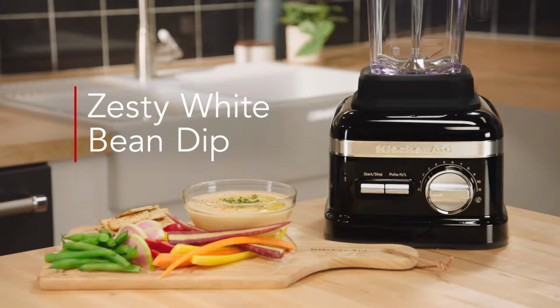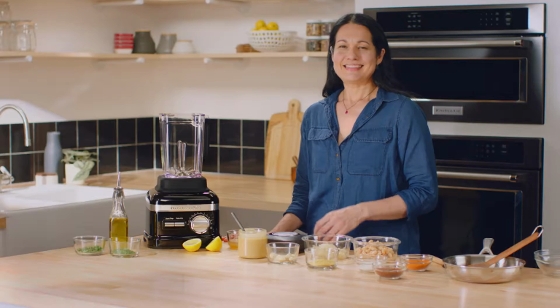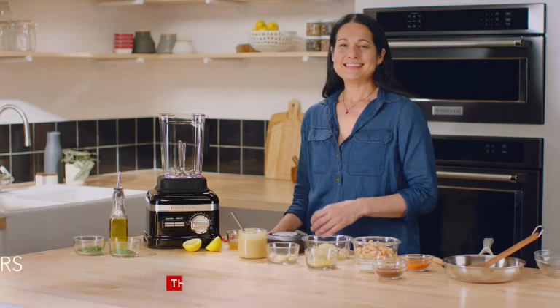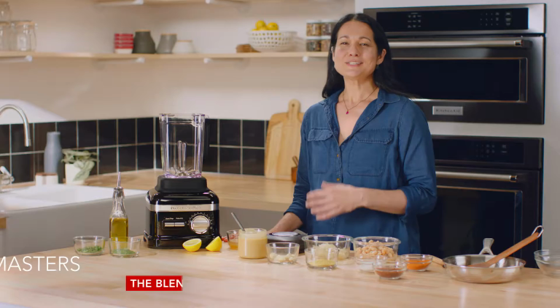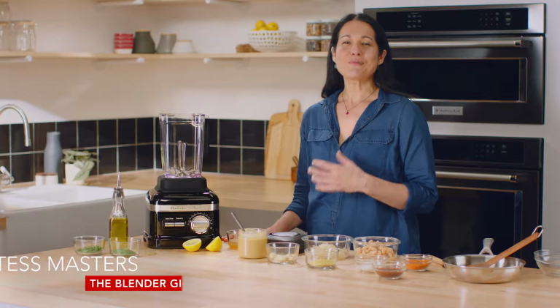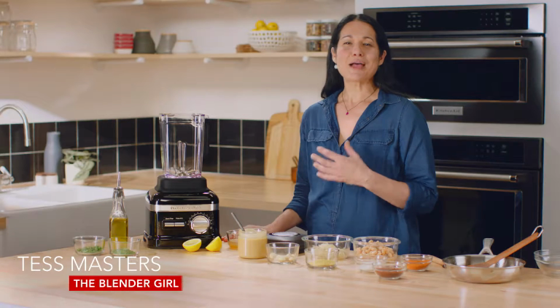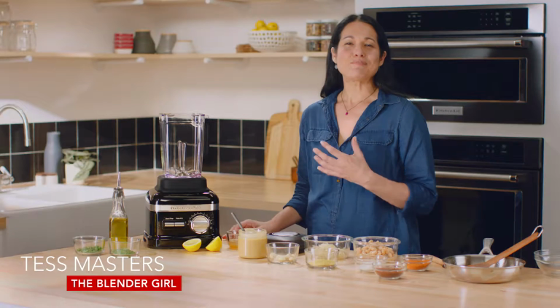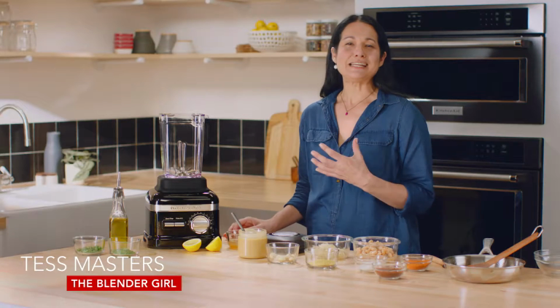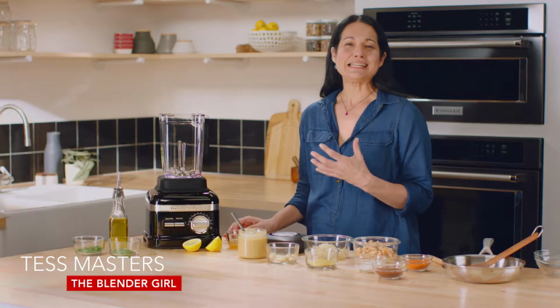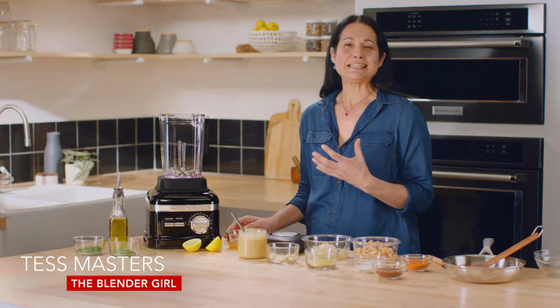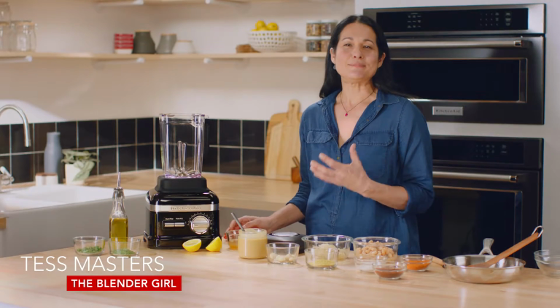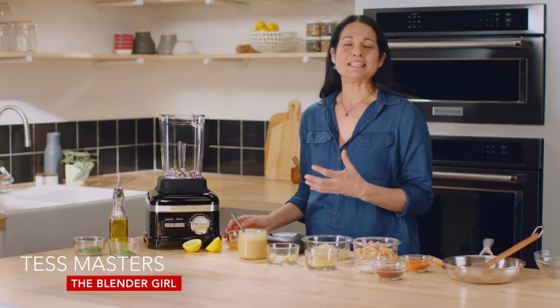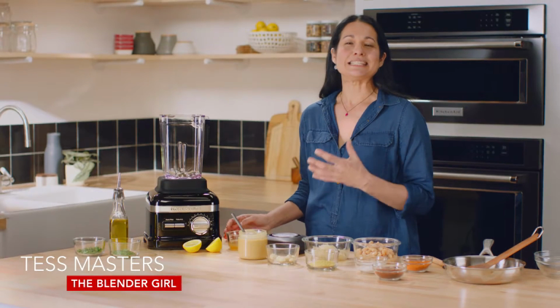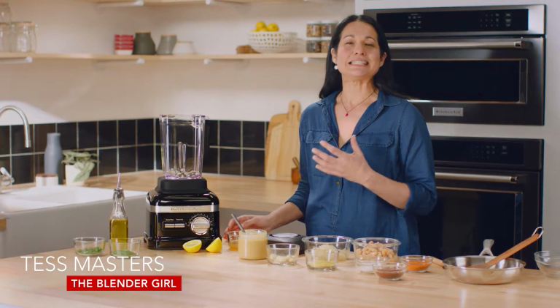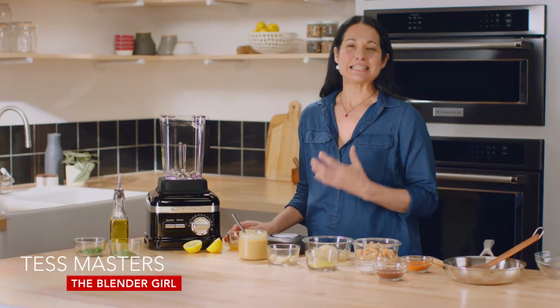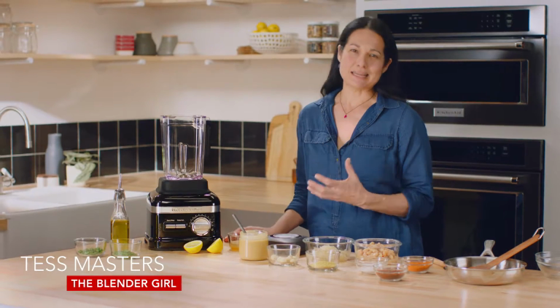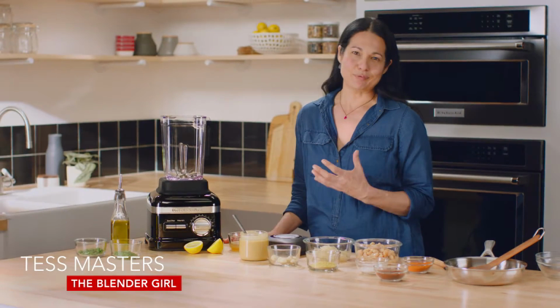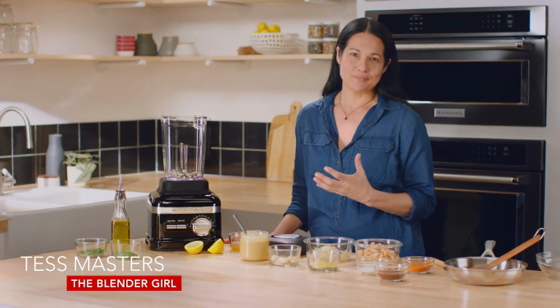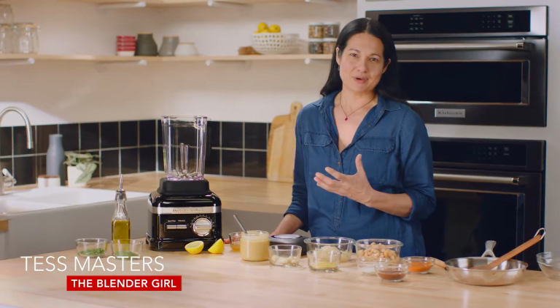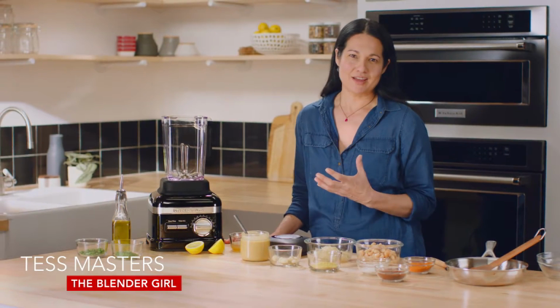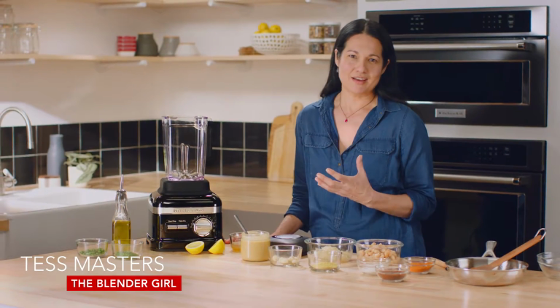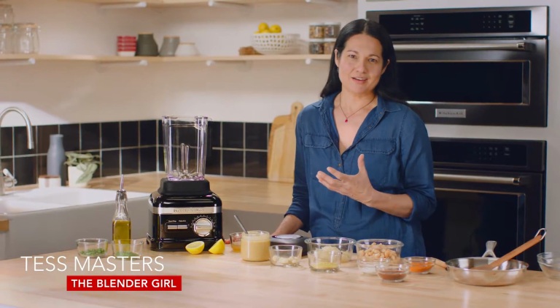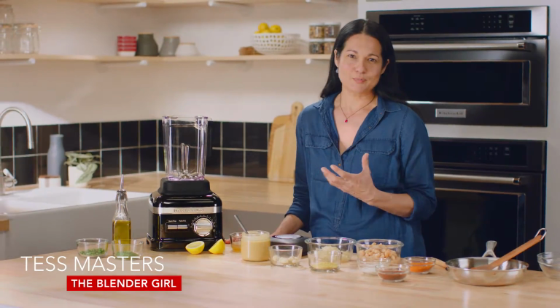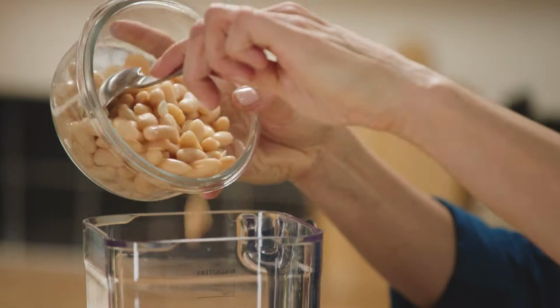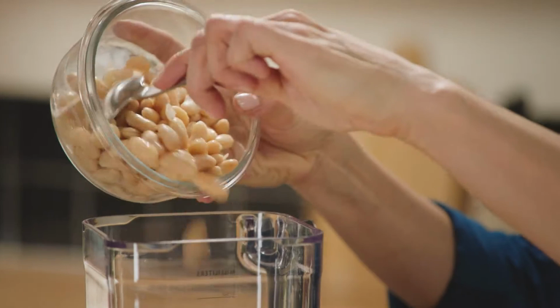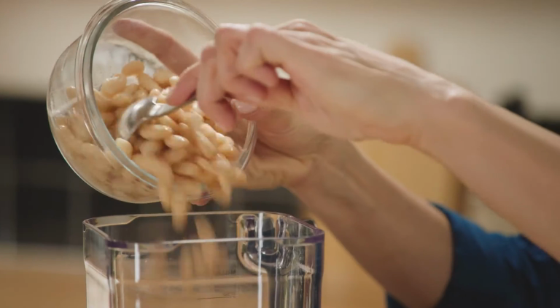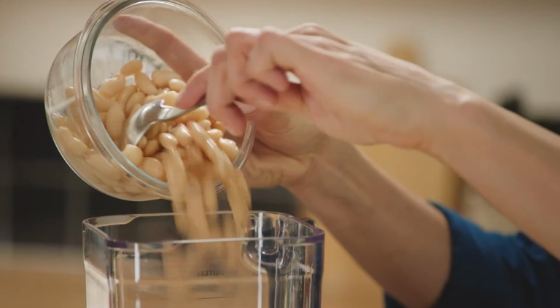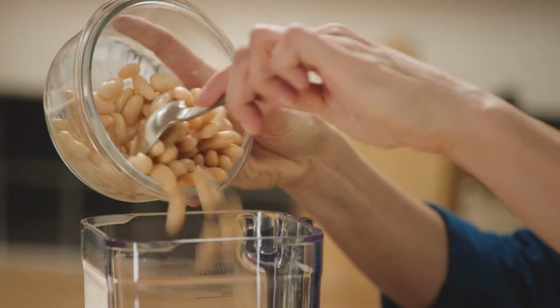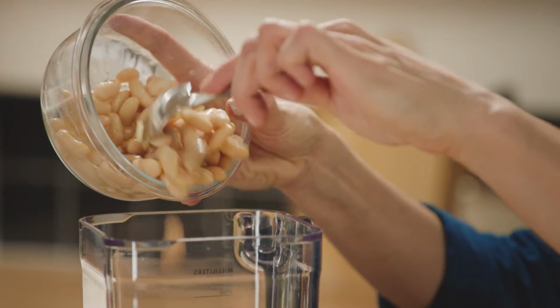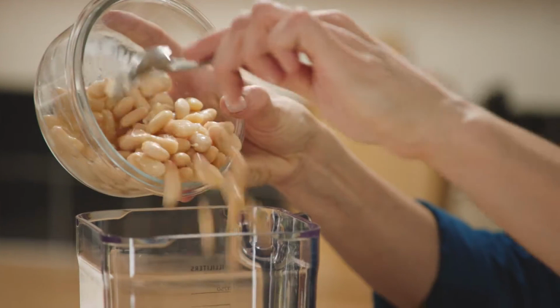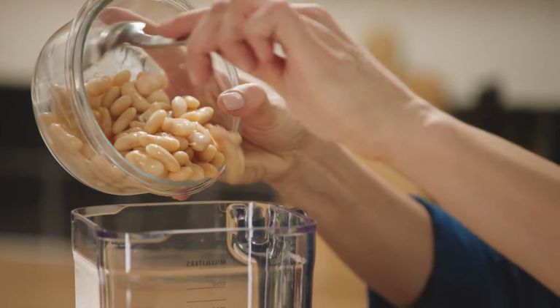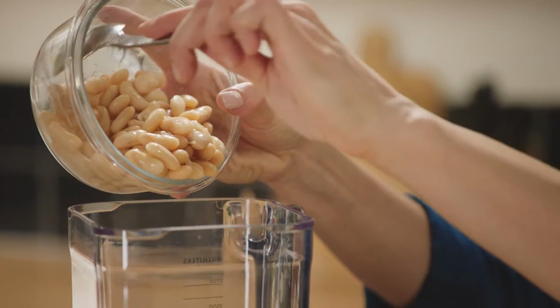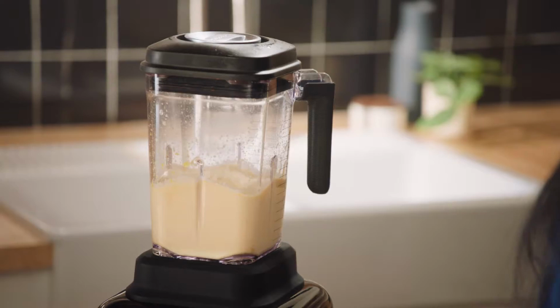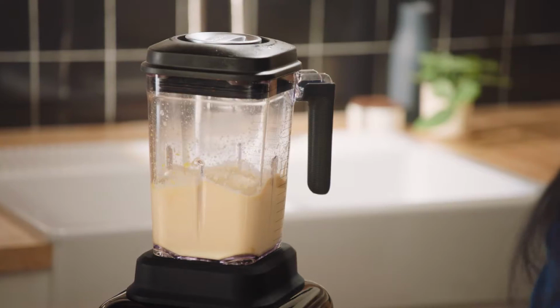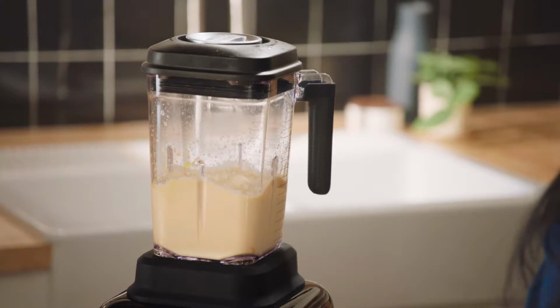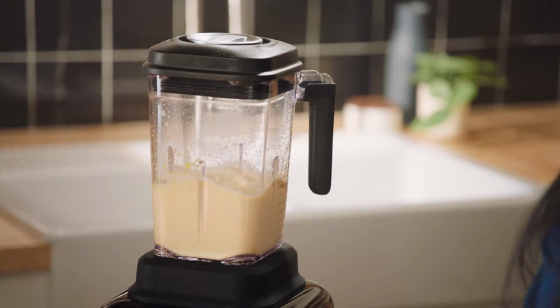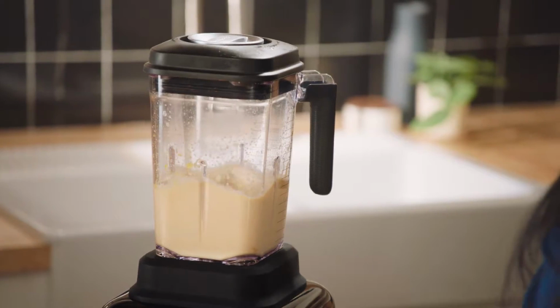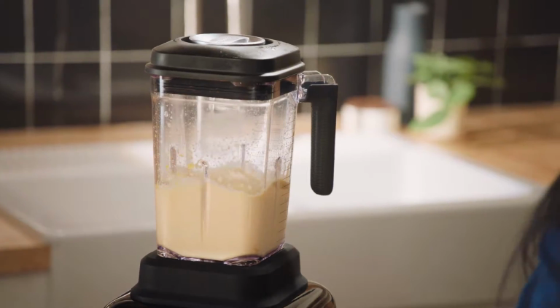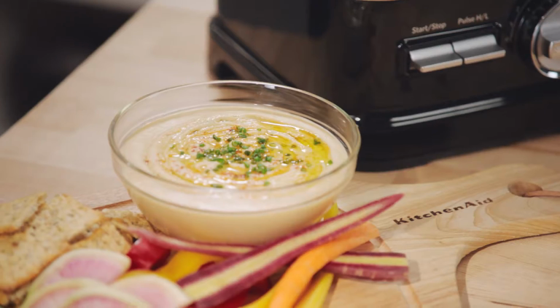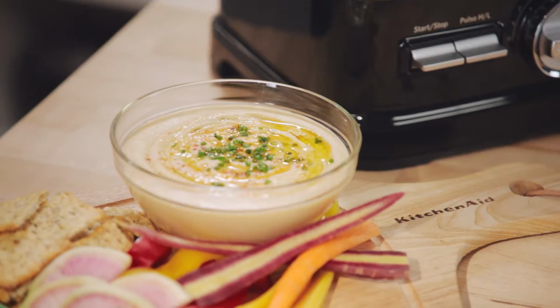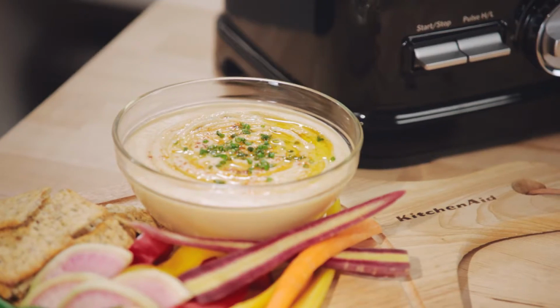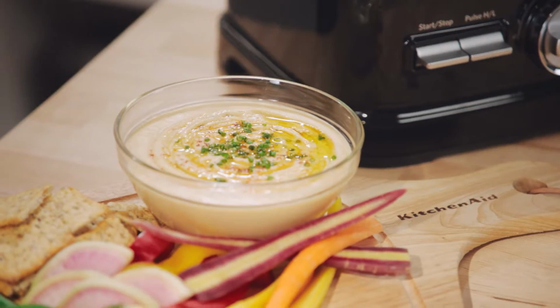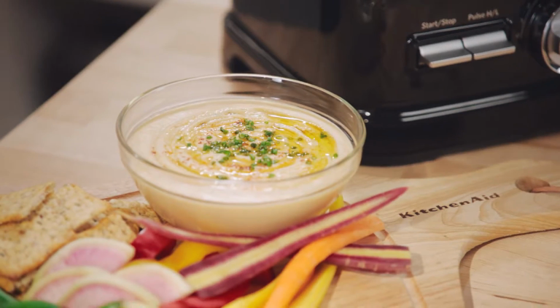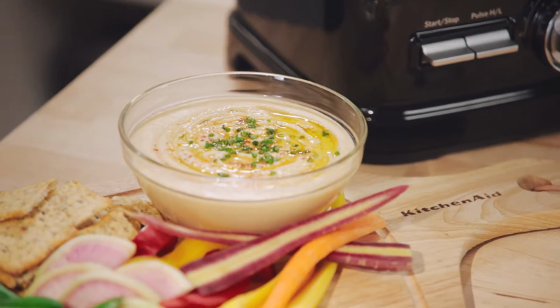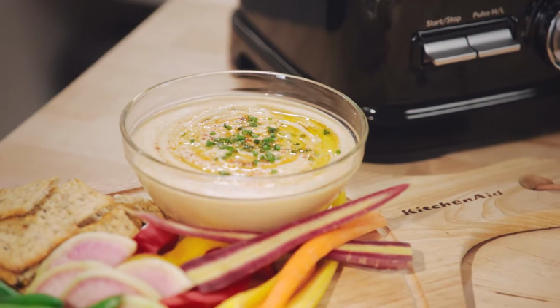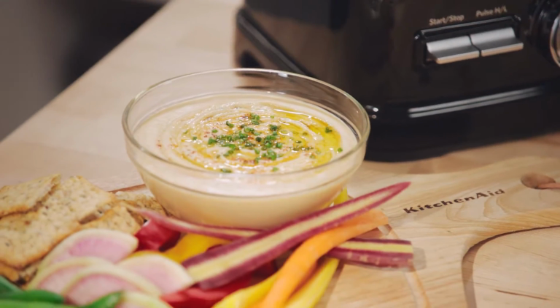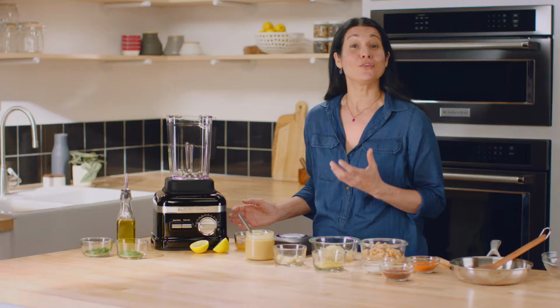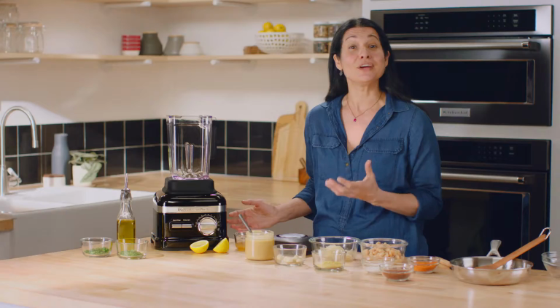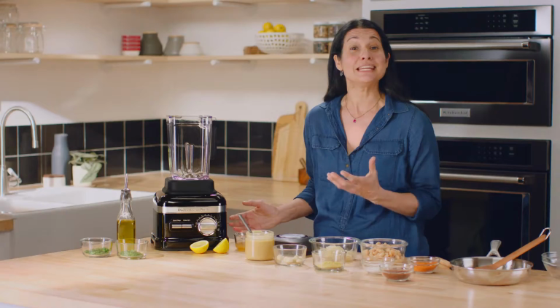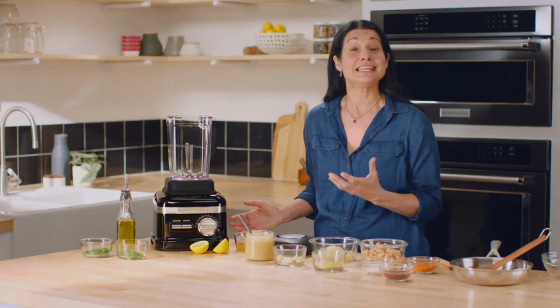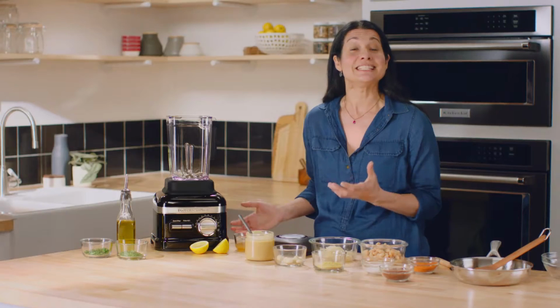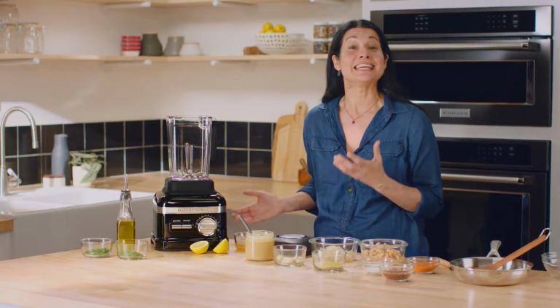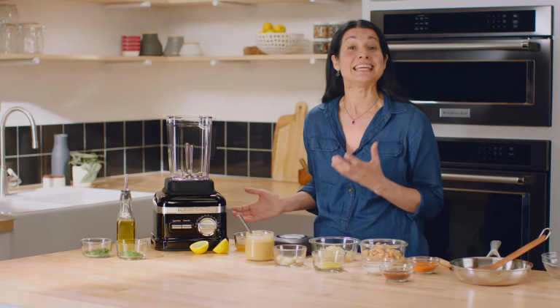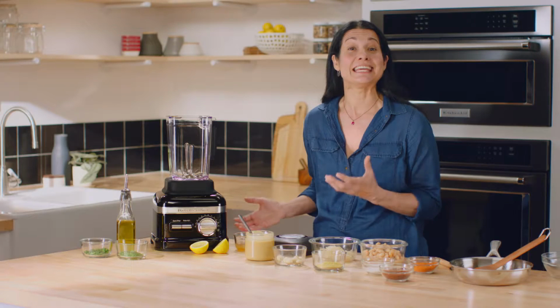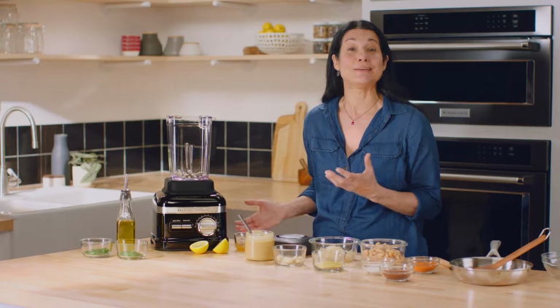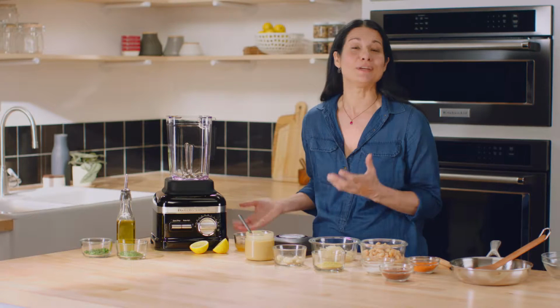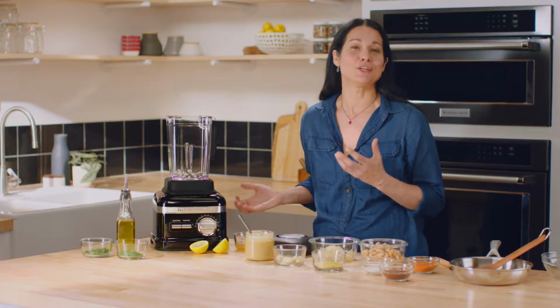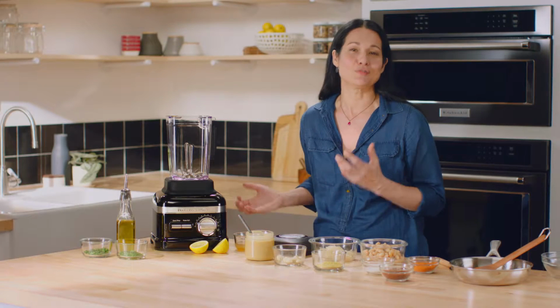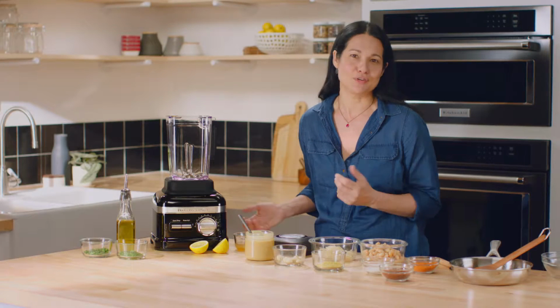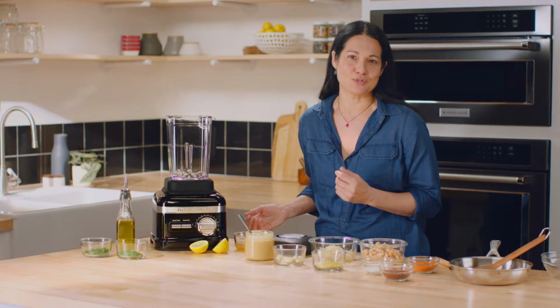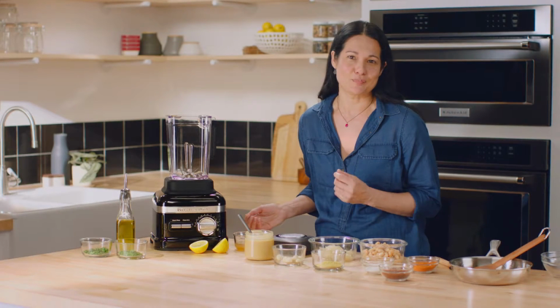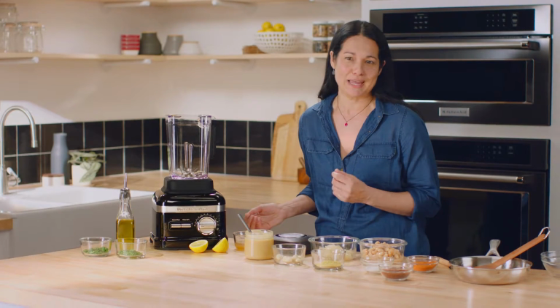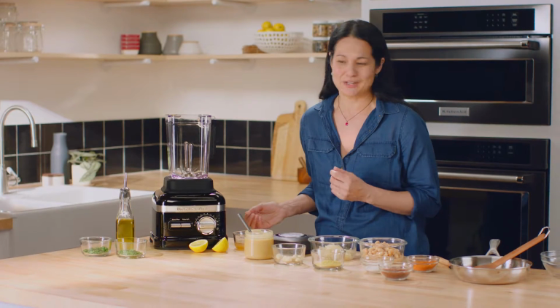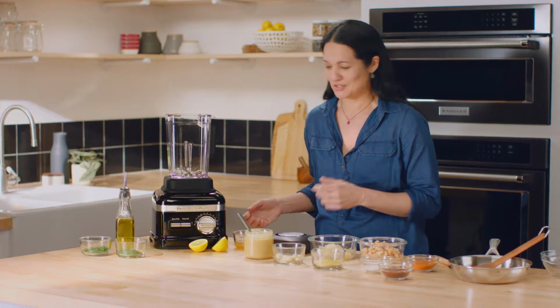This white bean dip is a staple in my house because it takes less than ten minutes to throw together with ingredients you can keep in your fridge or pantry.